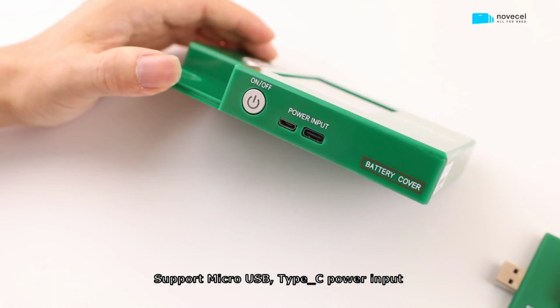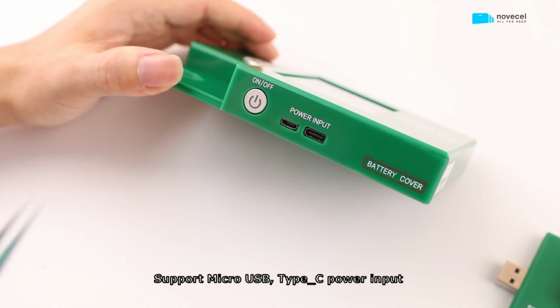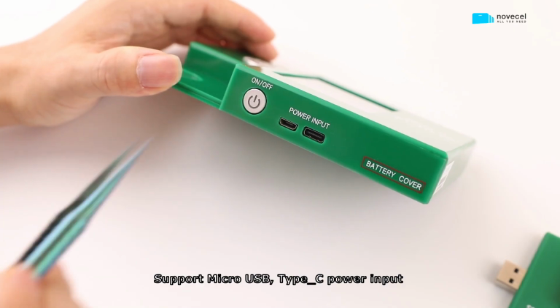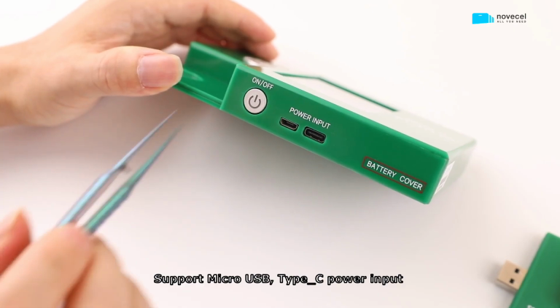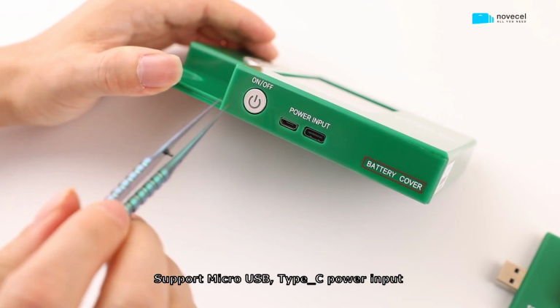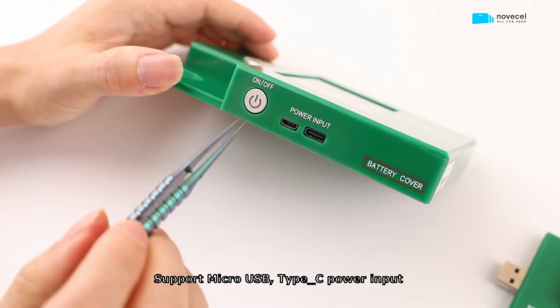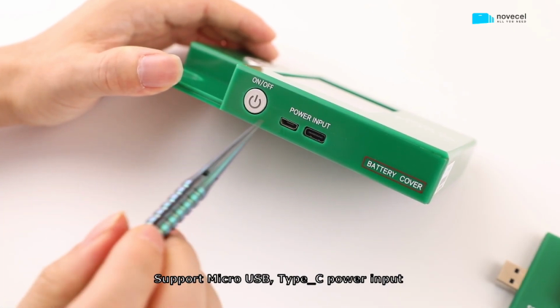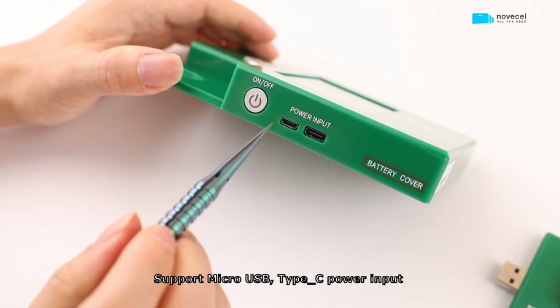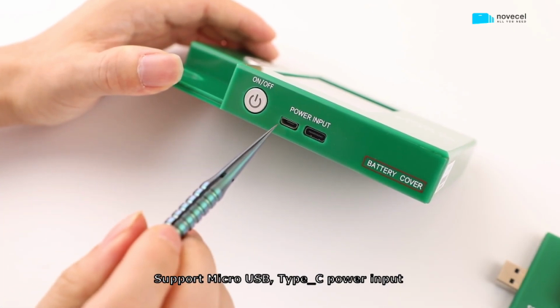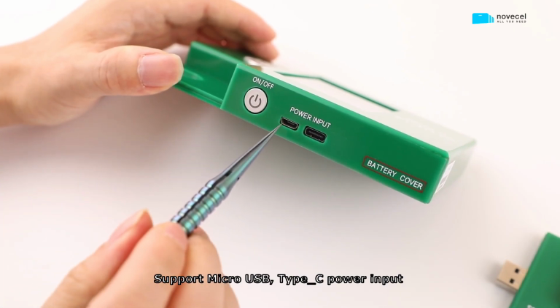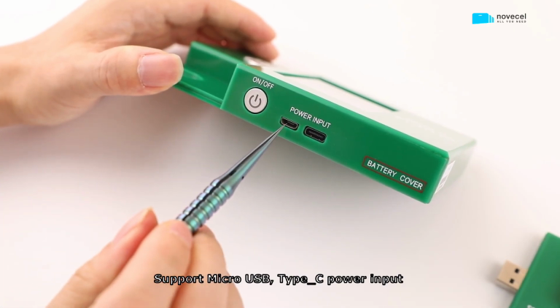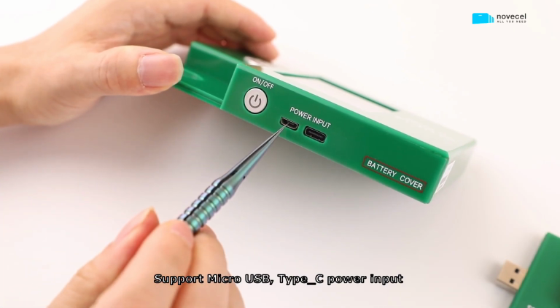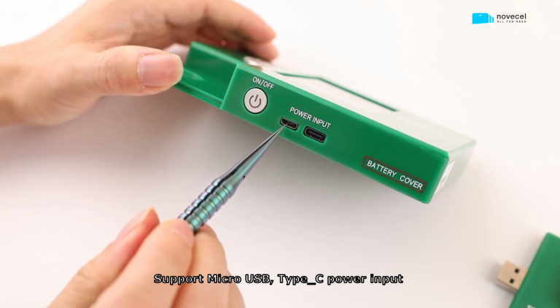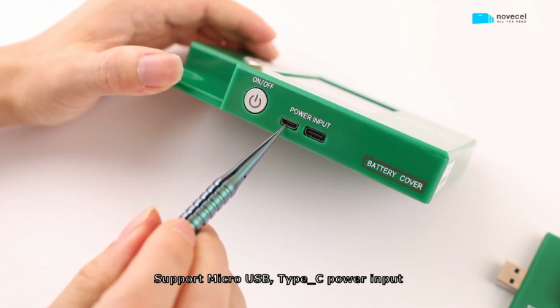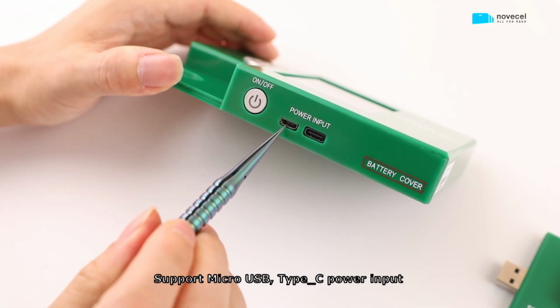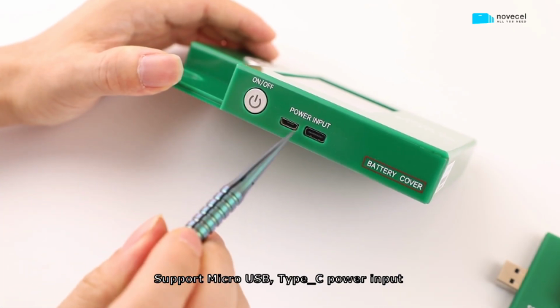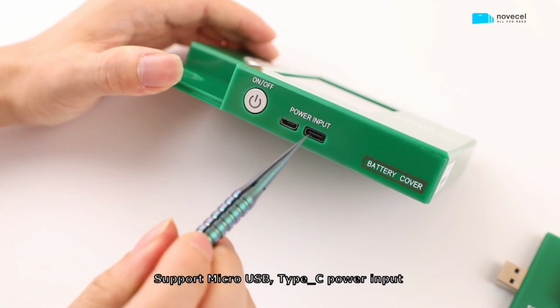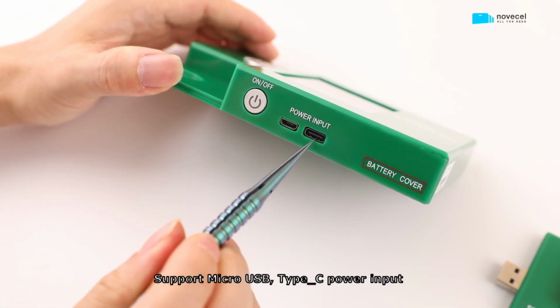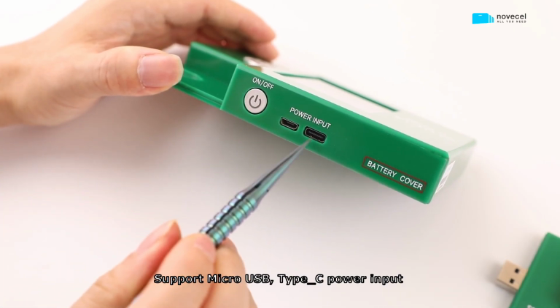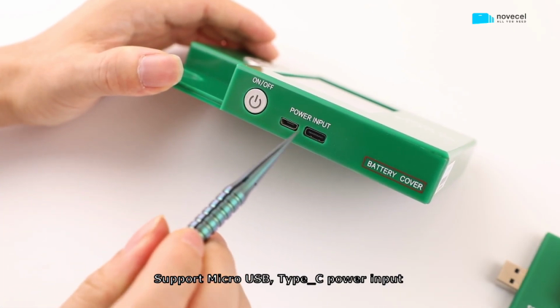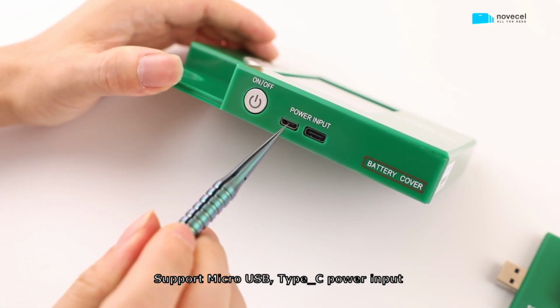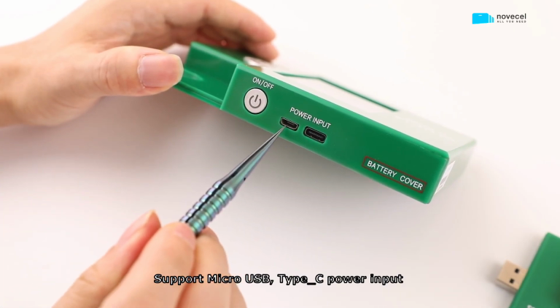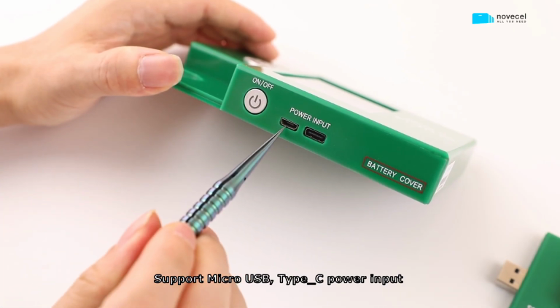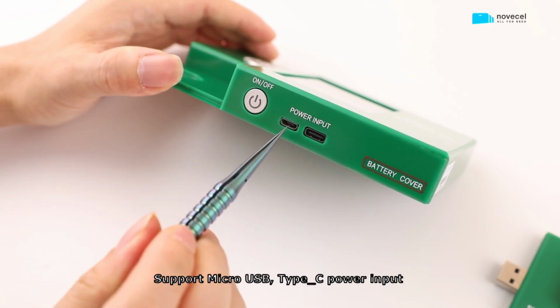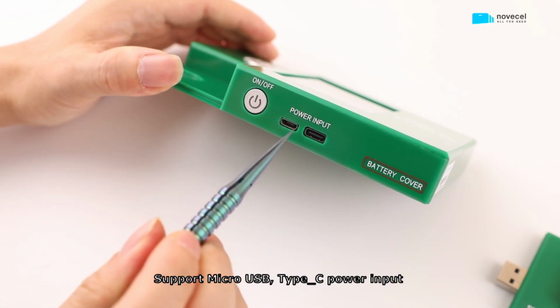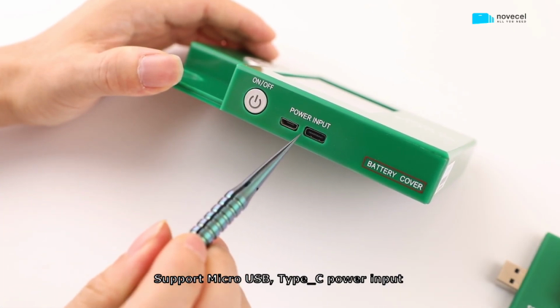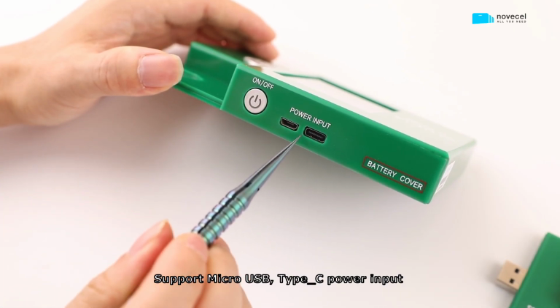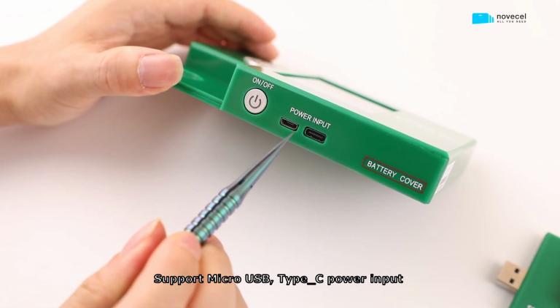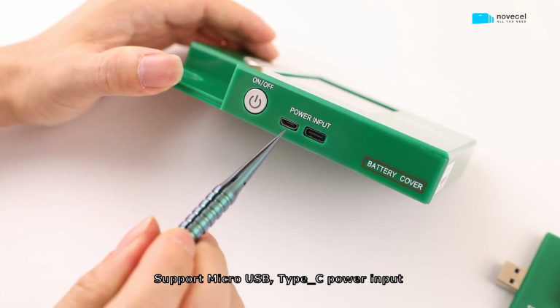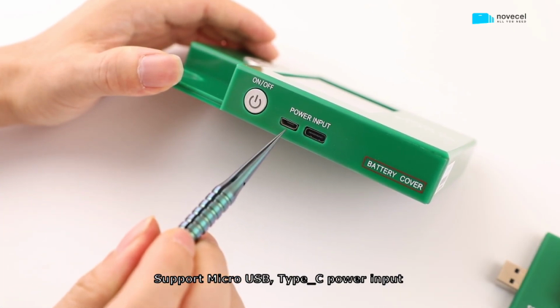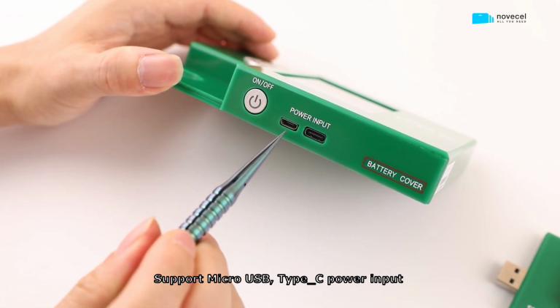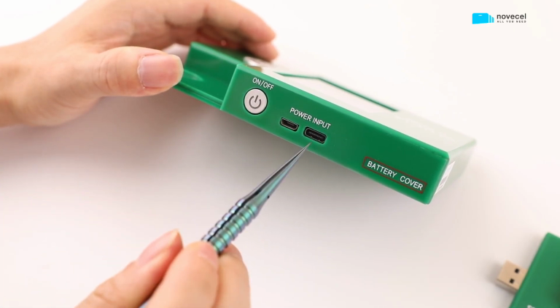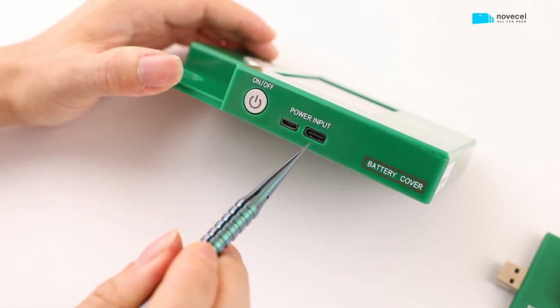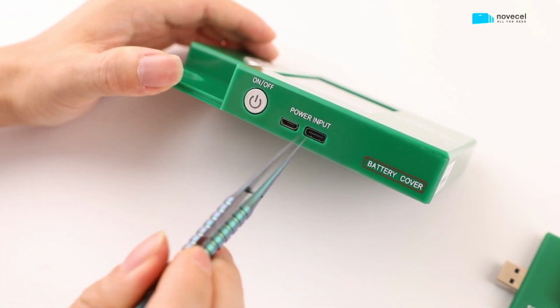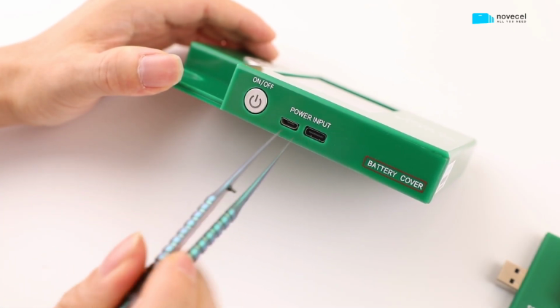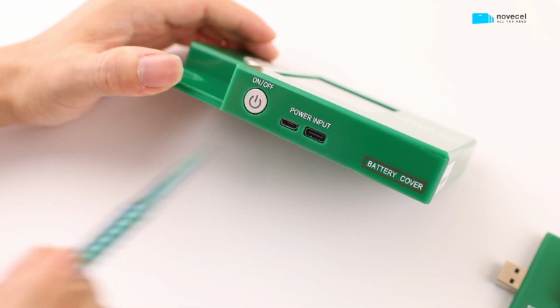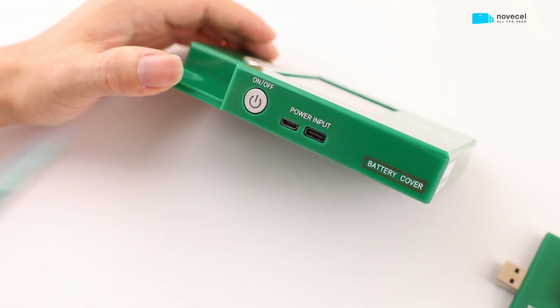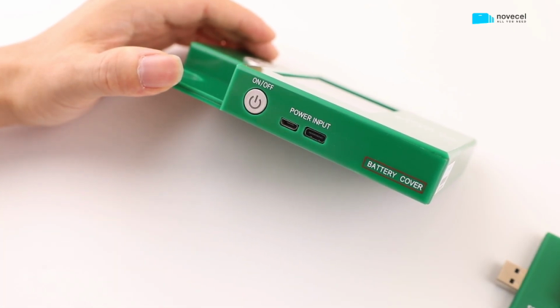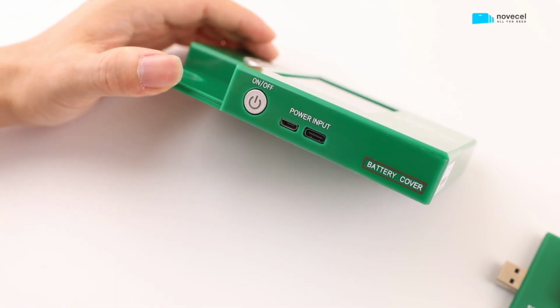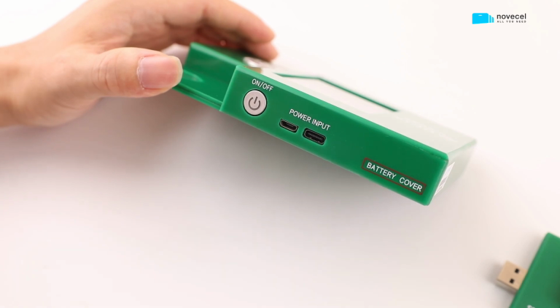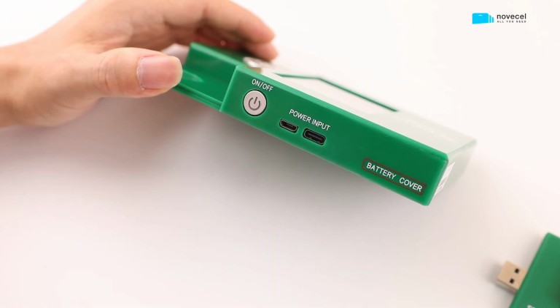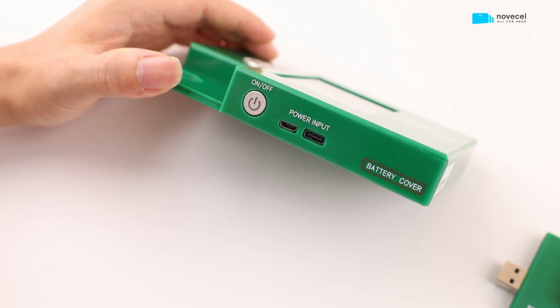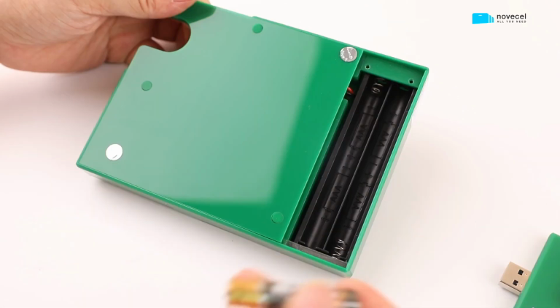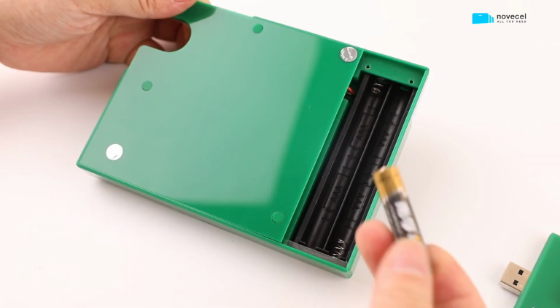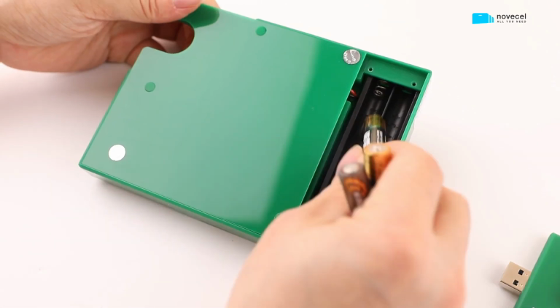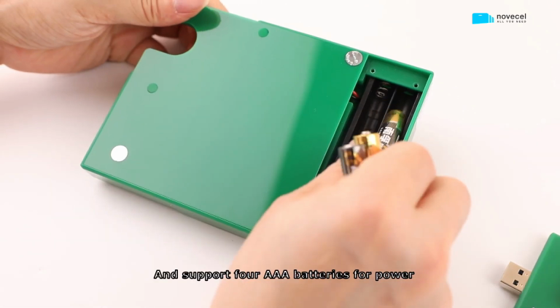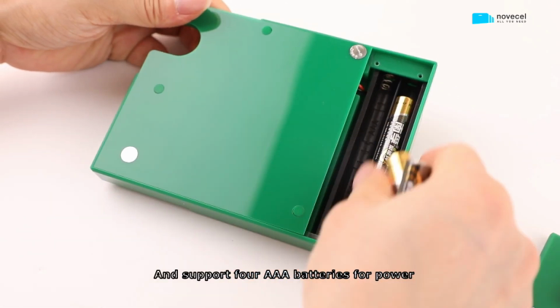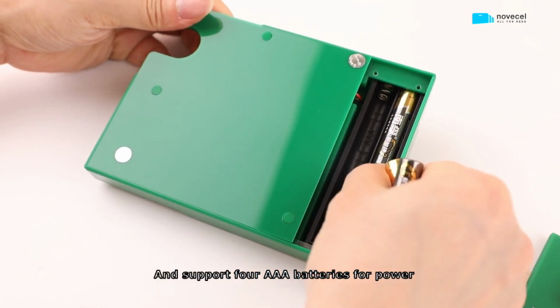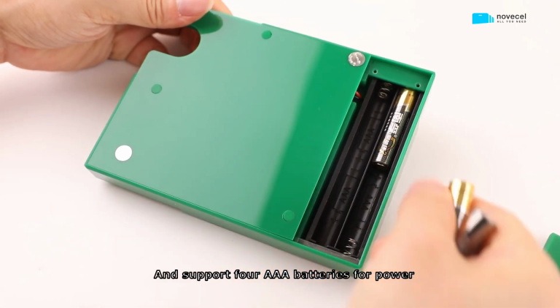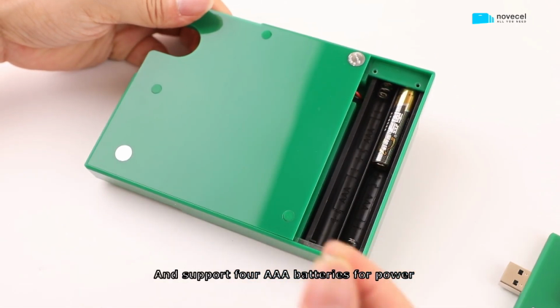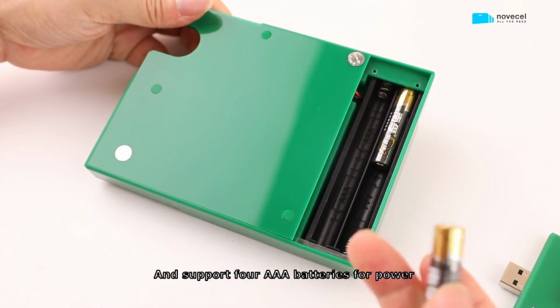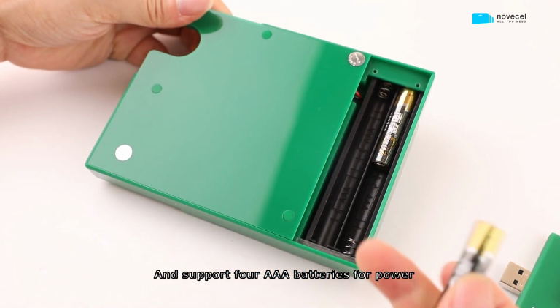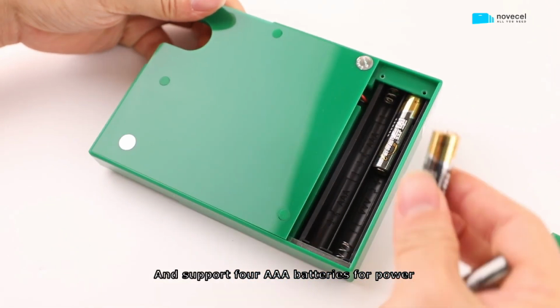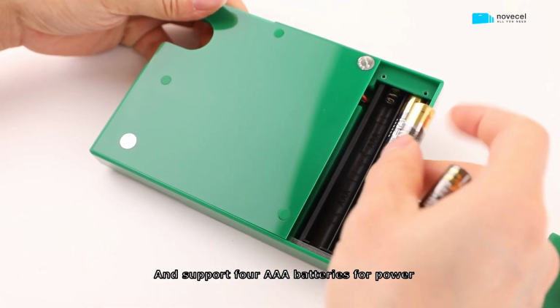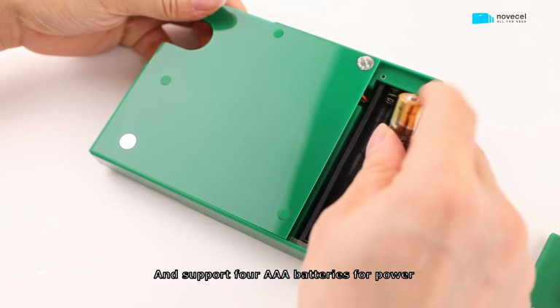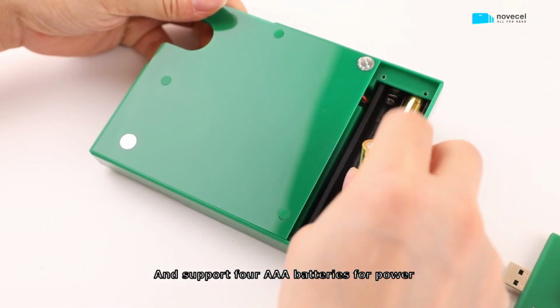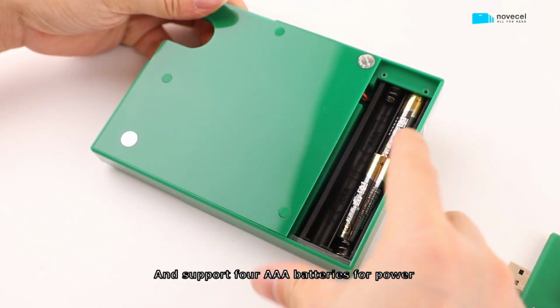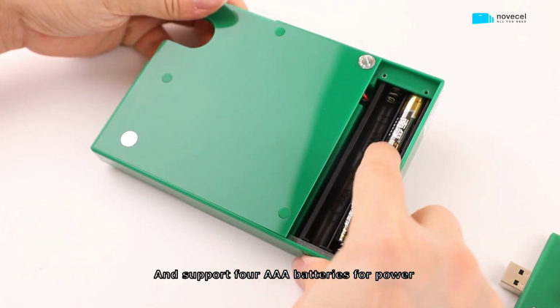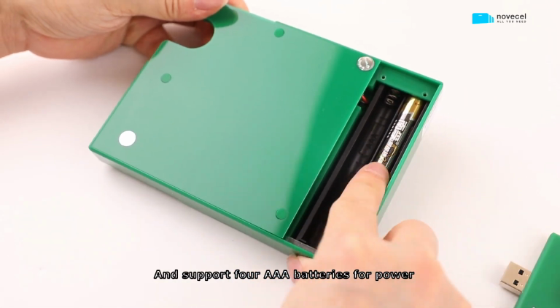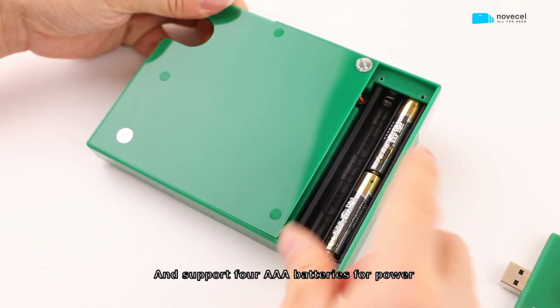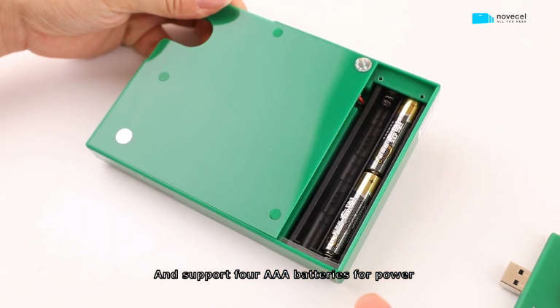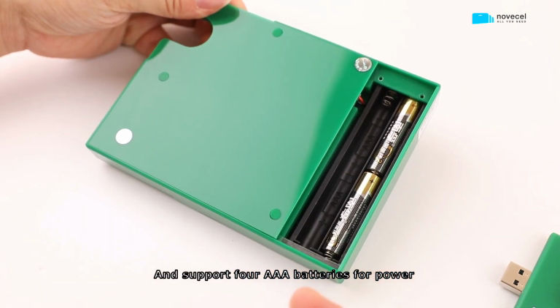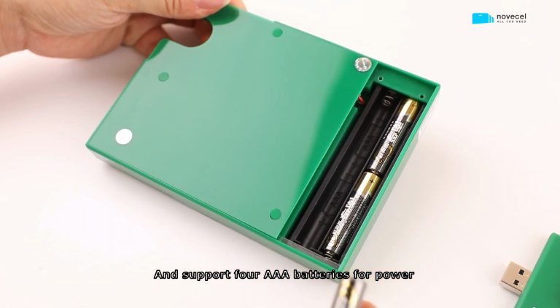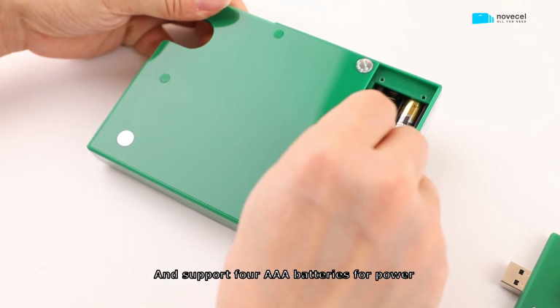It supports micro-USB and Type-C power input, and also supports 4 AAA batteries for power.